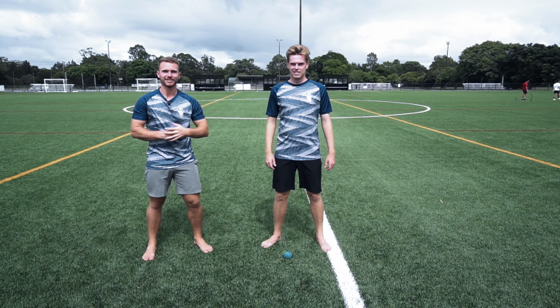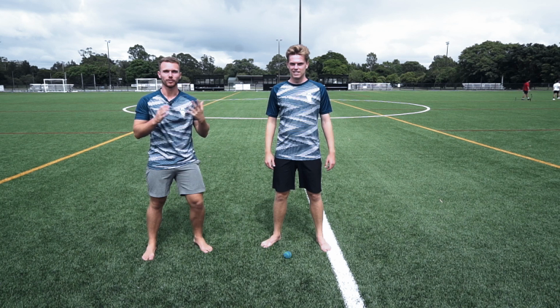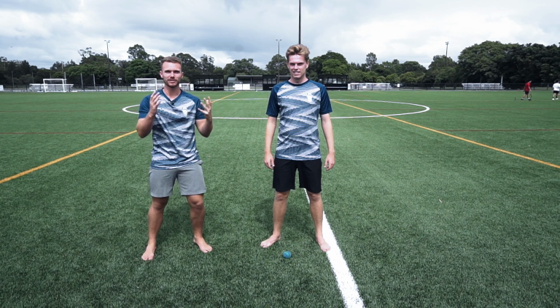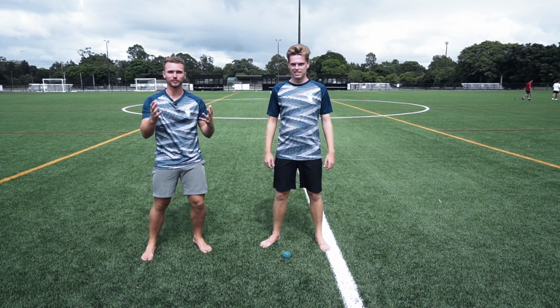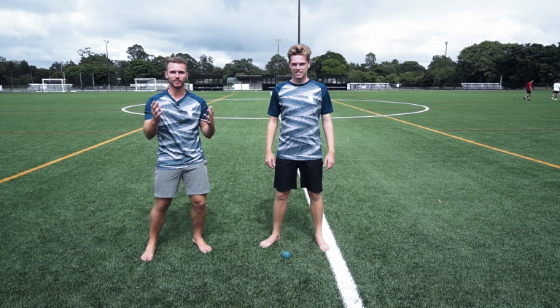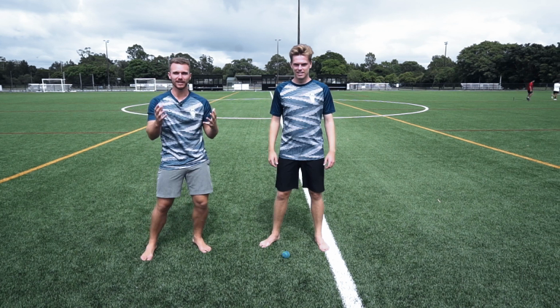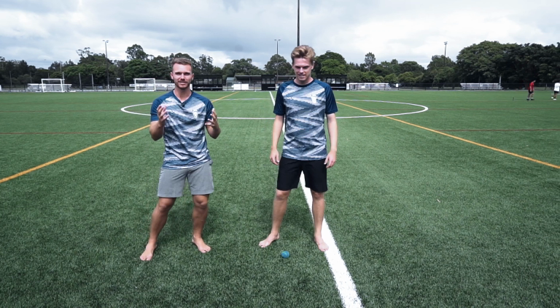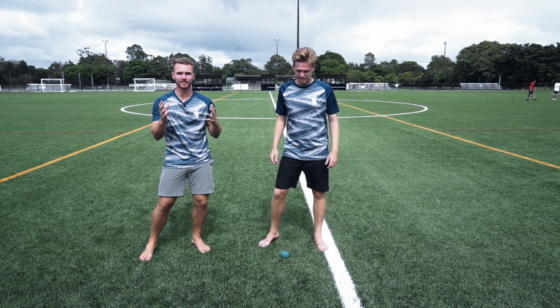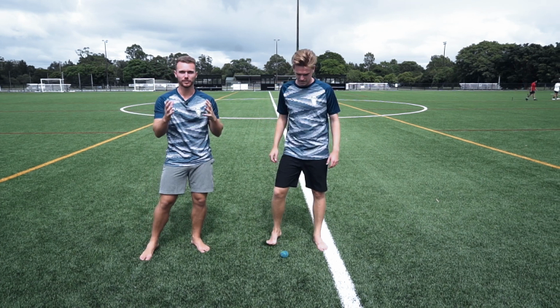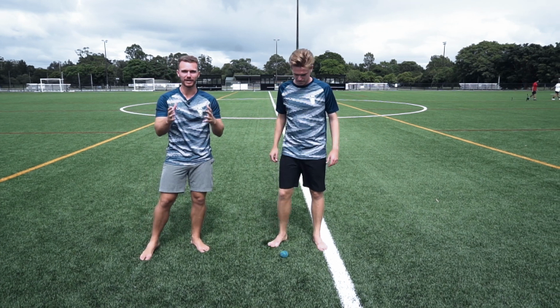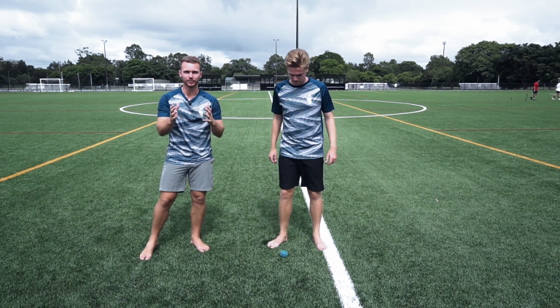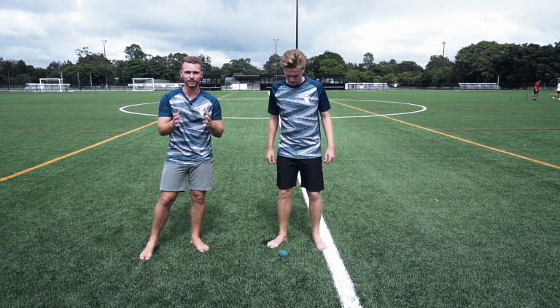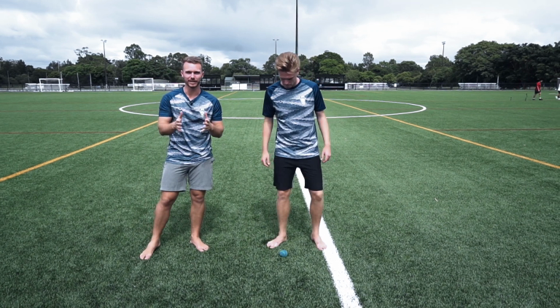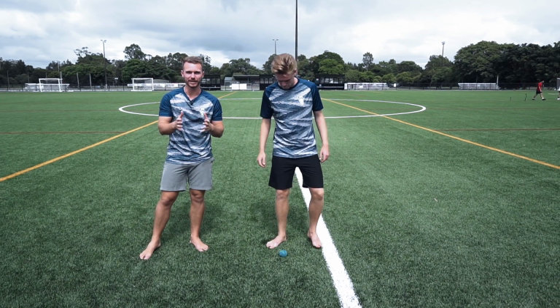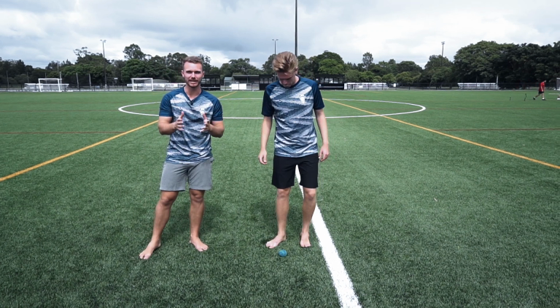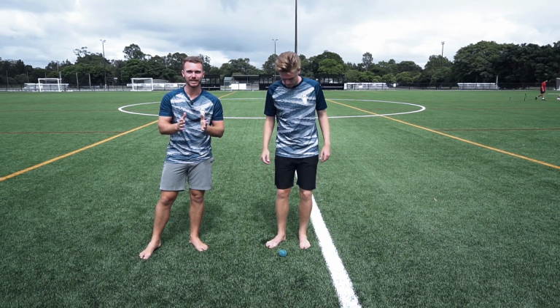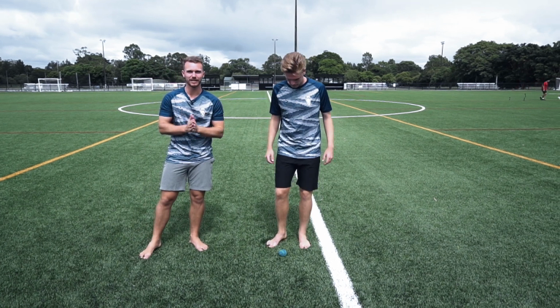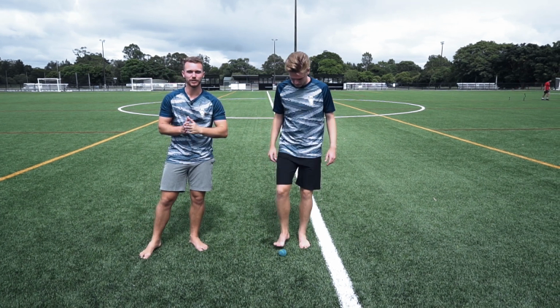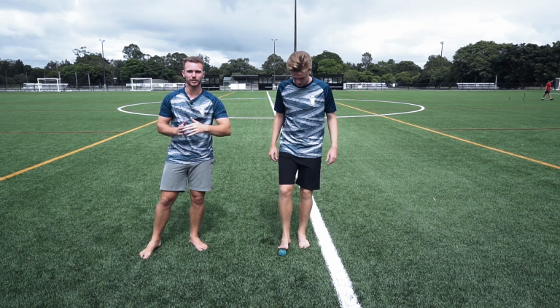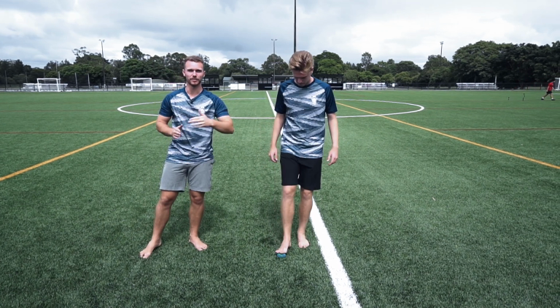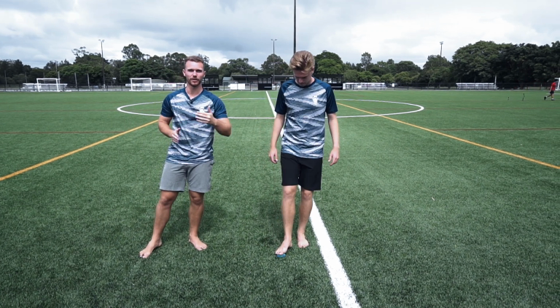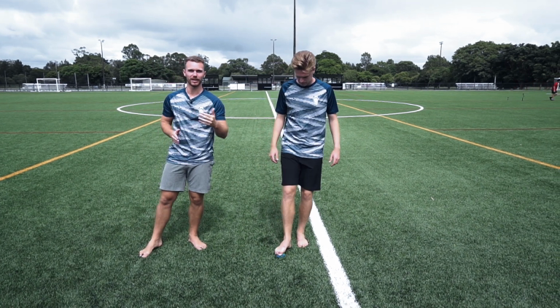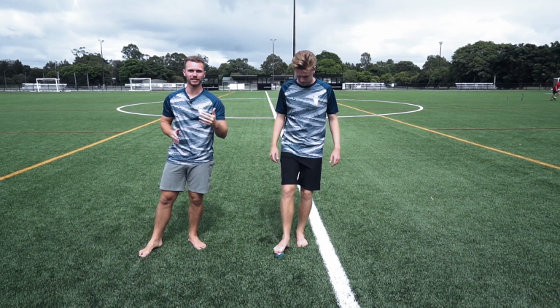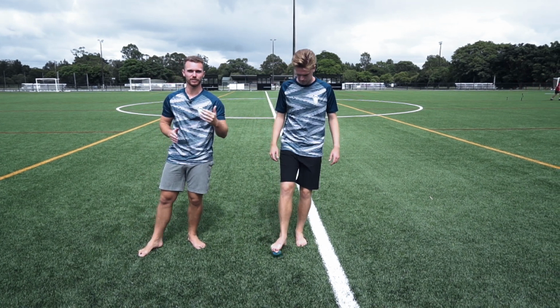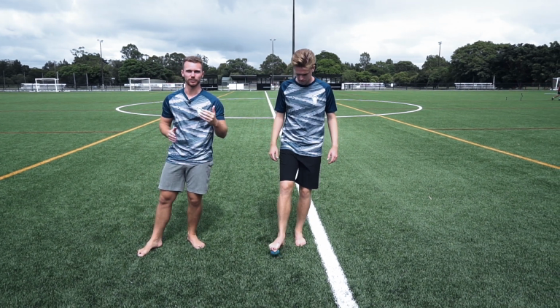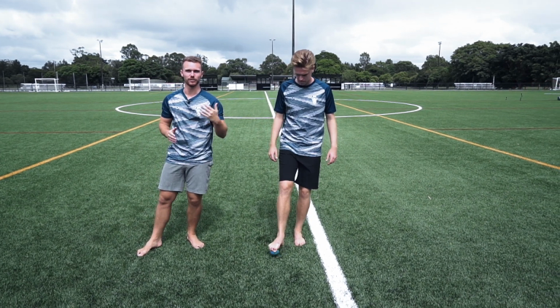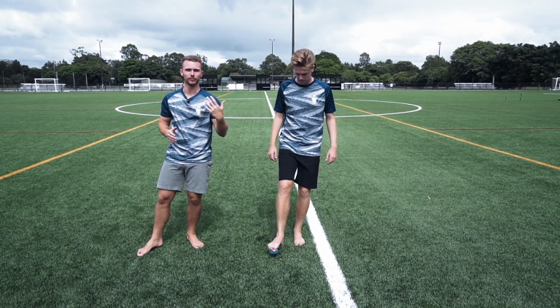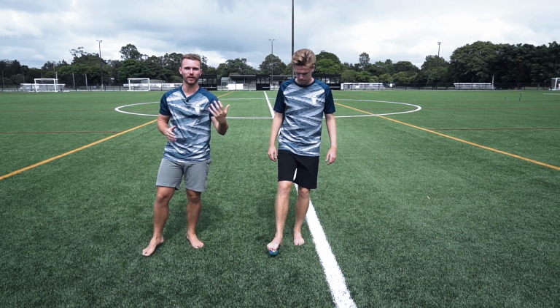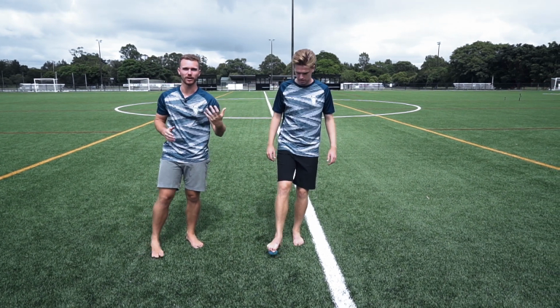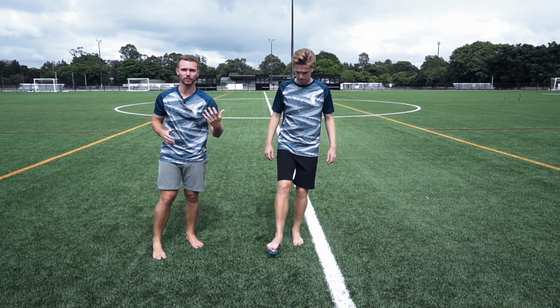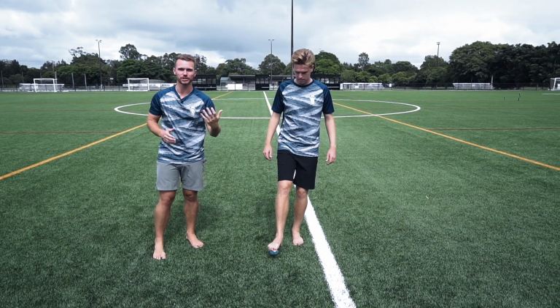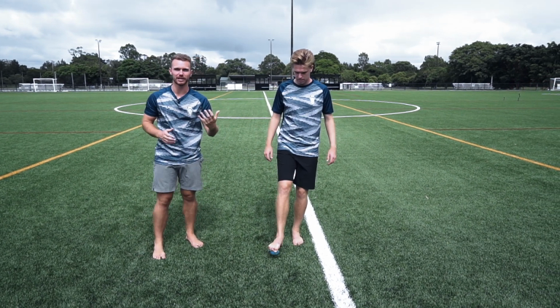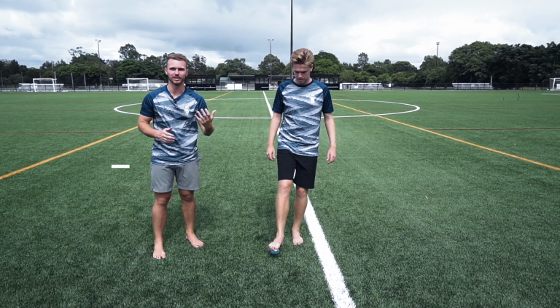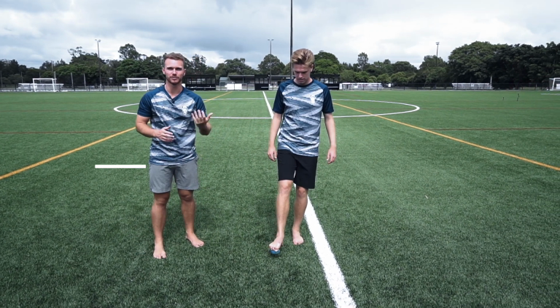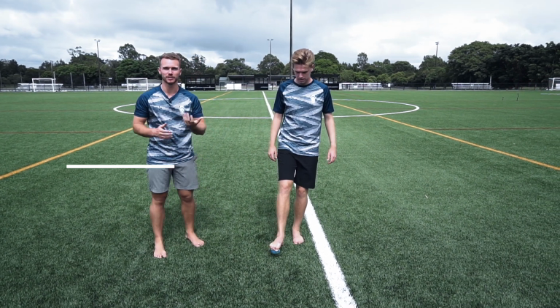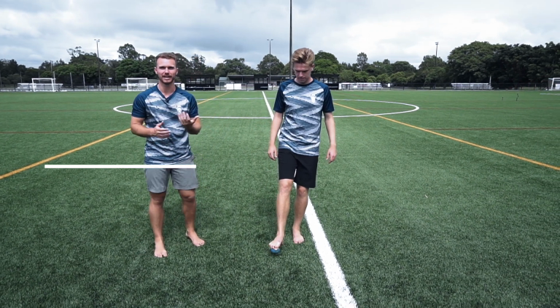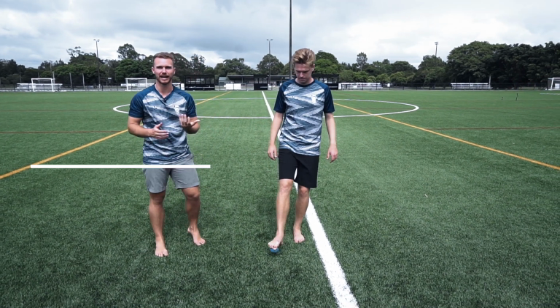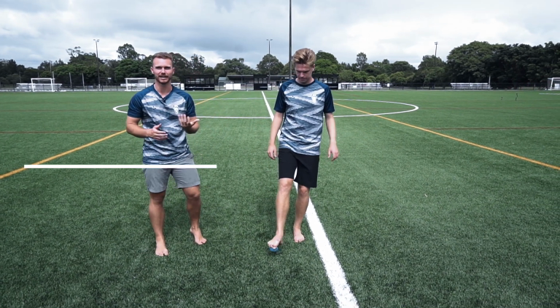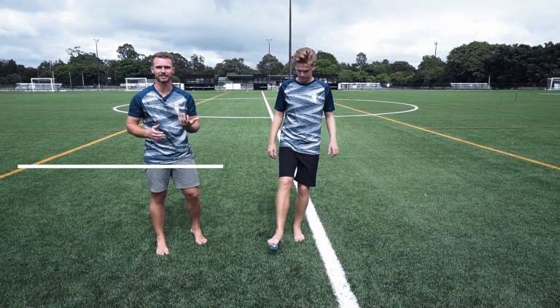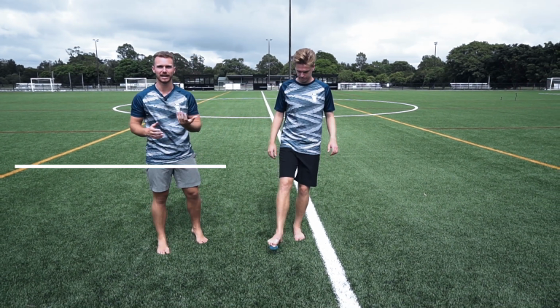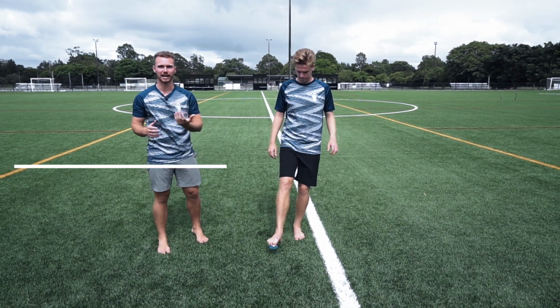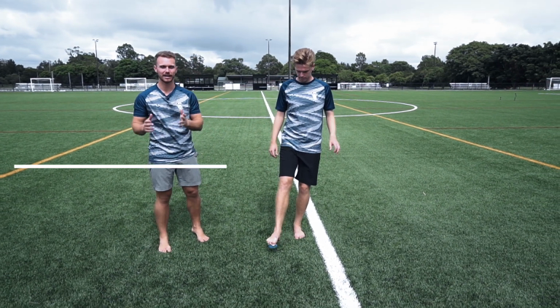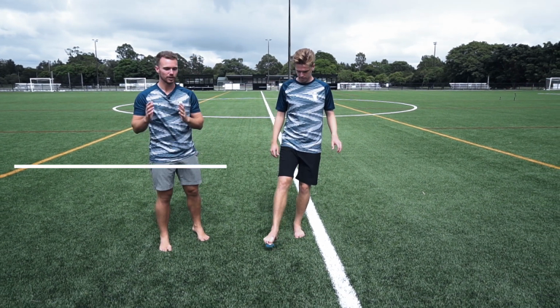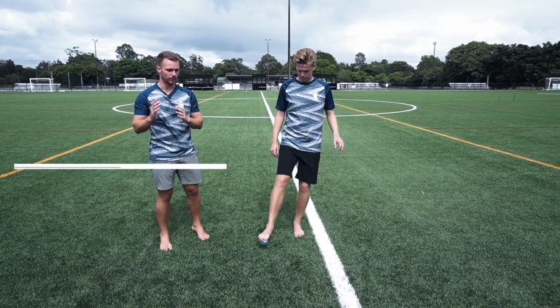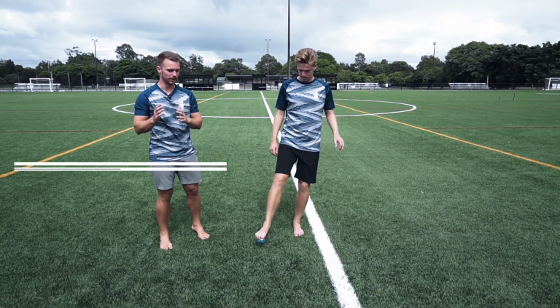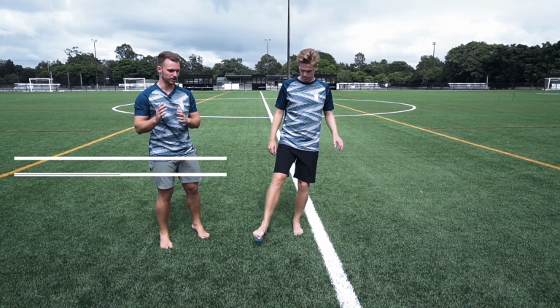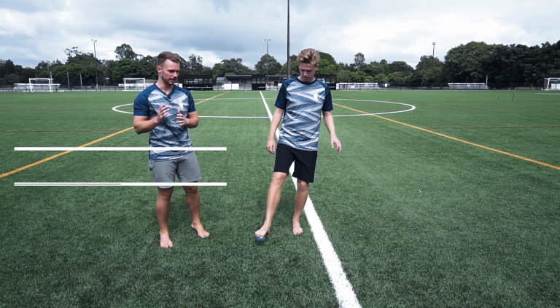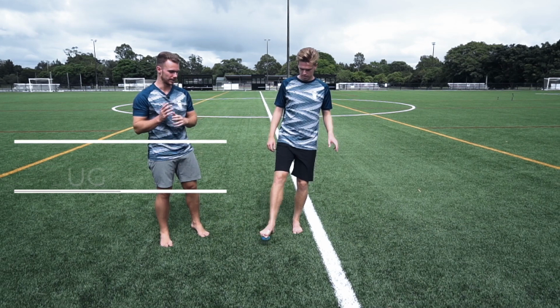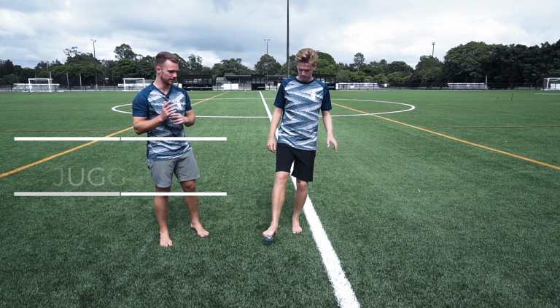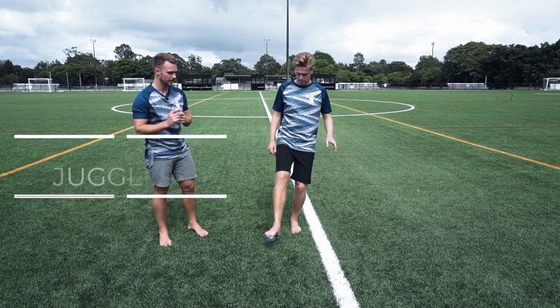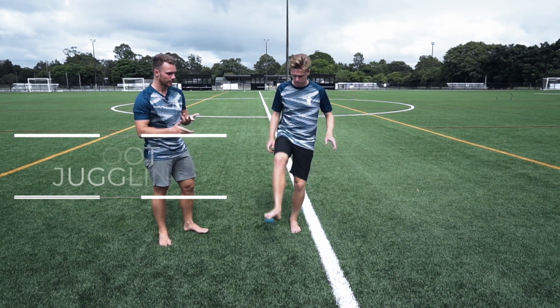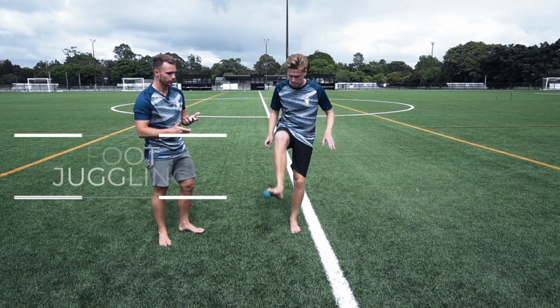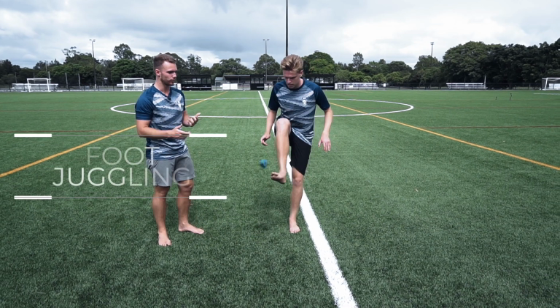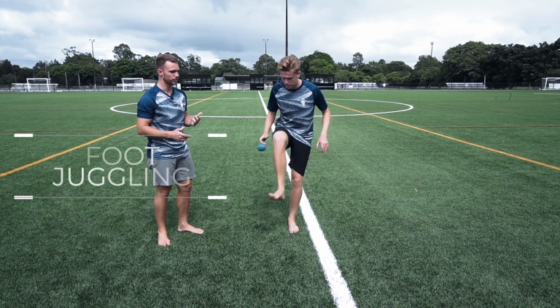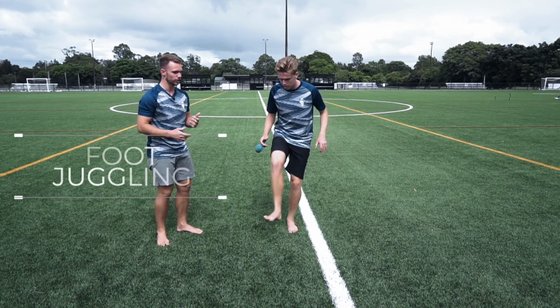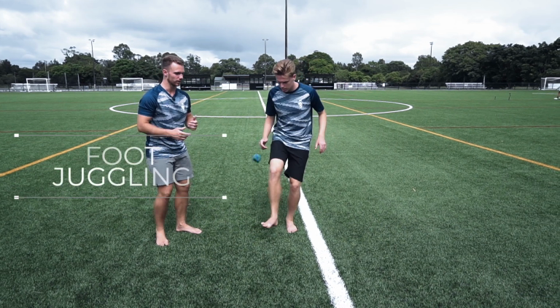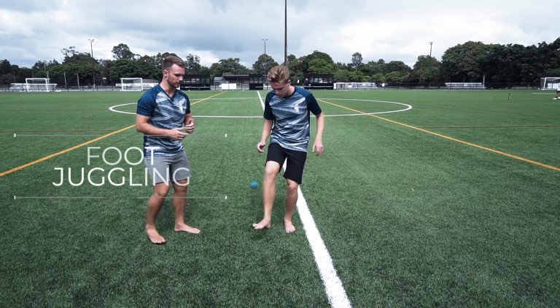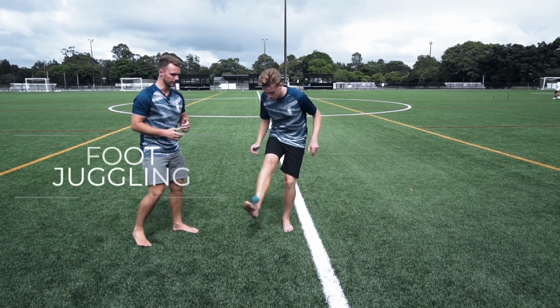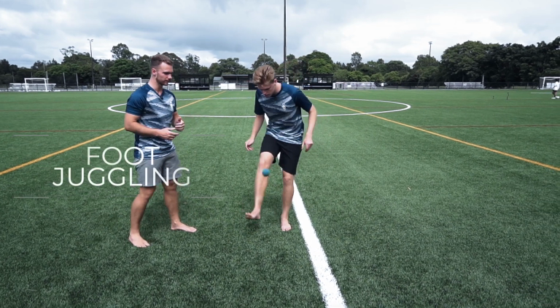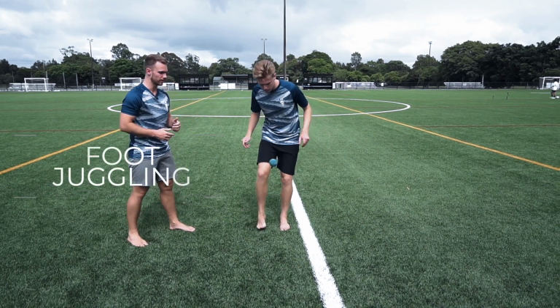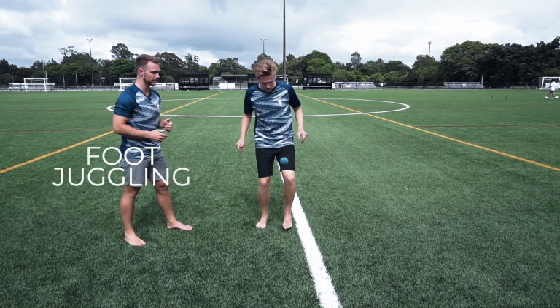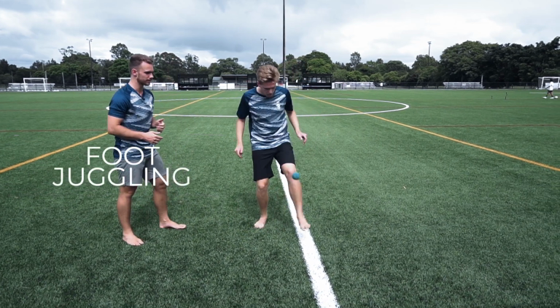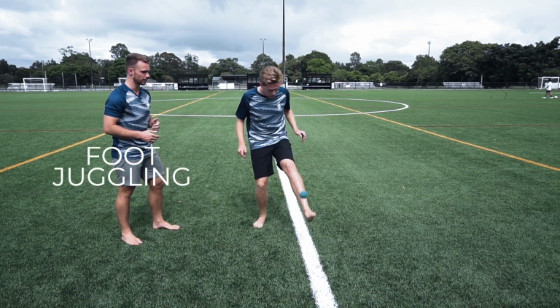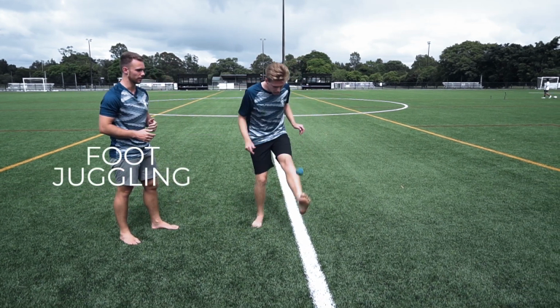Once you've mastered the pick-flick kick, you can progress to the final challenge with the hacky sack, which is foot juggling, like so.